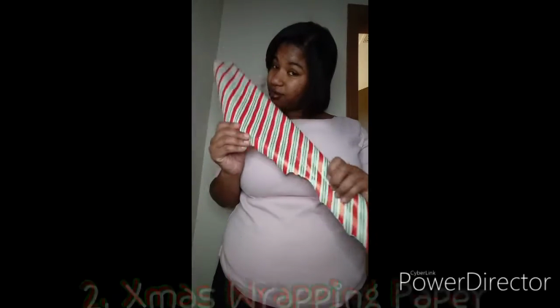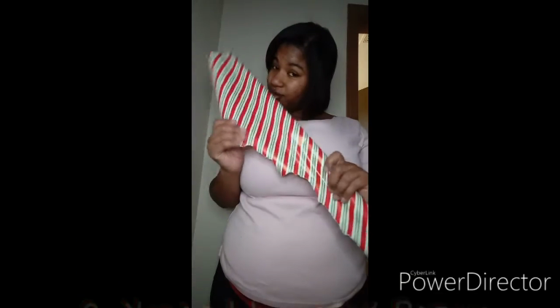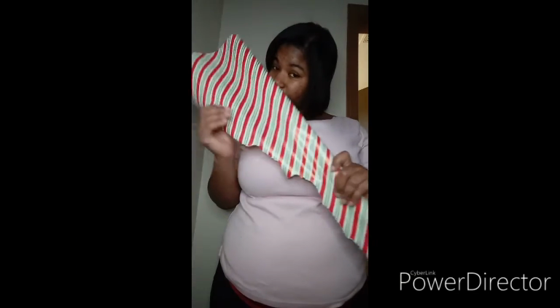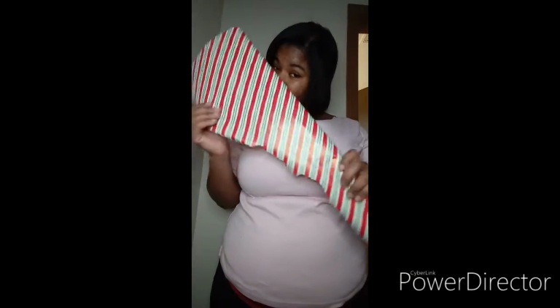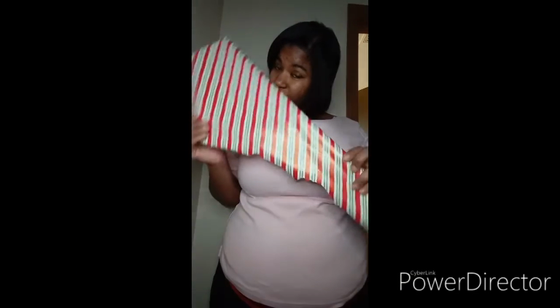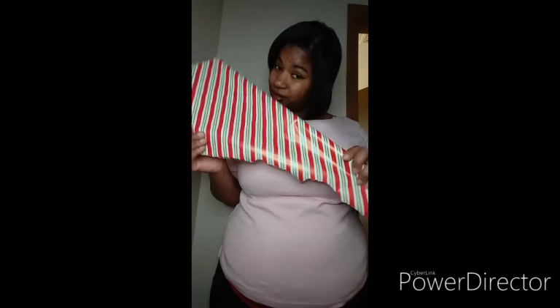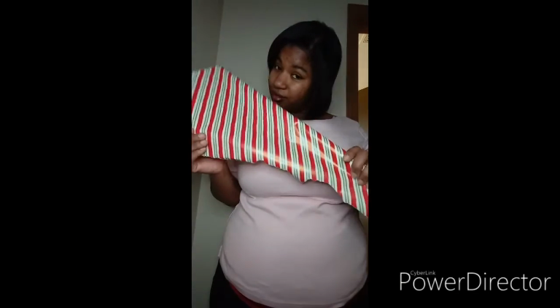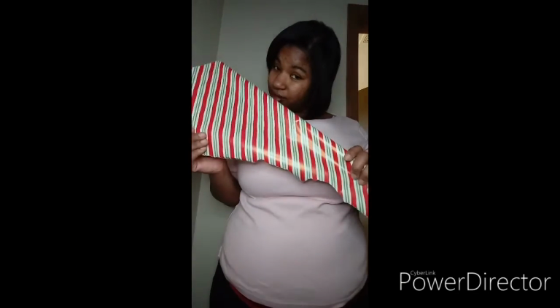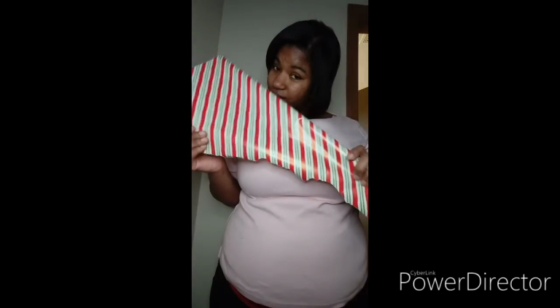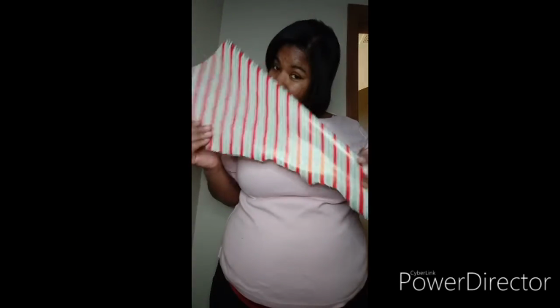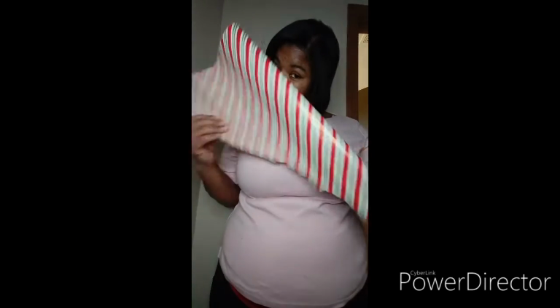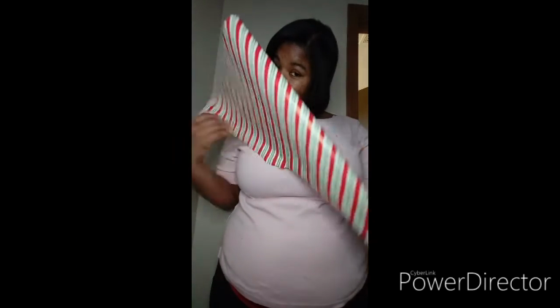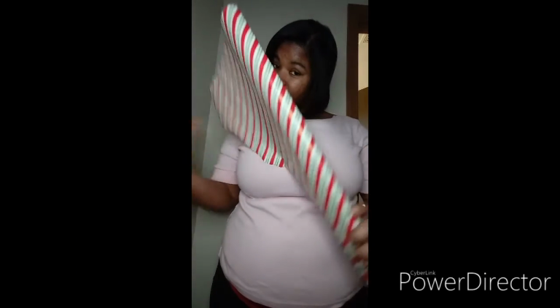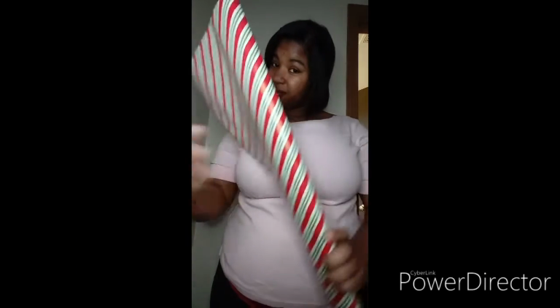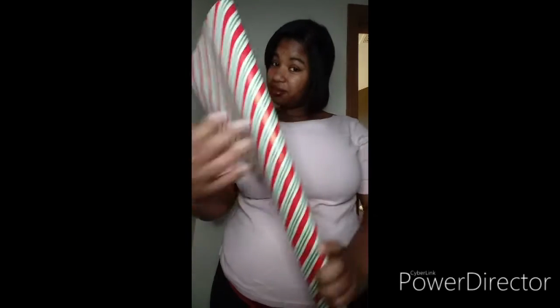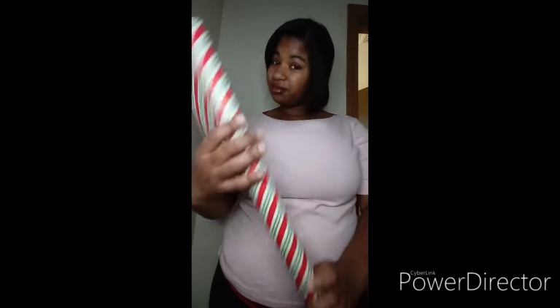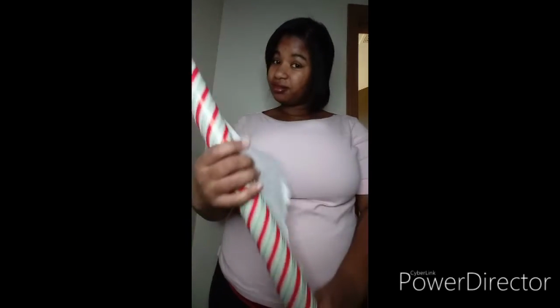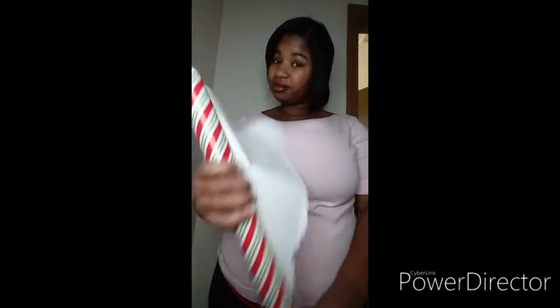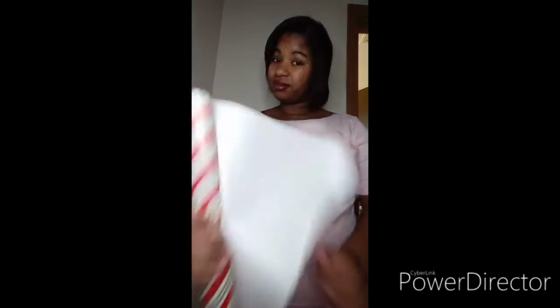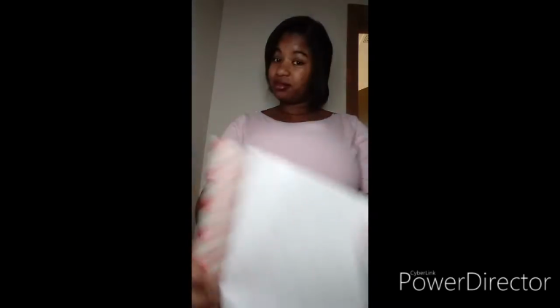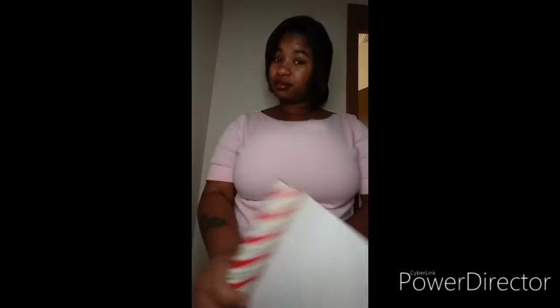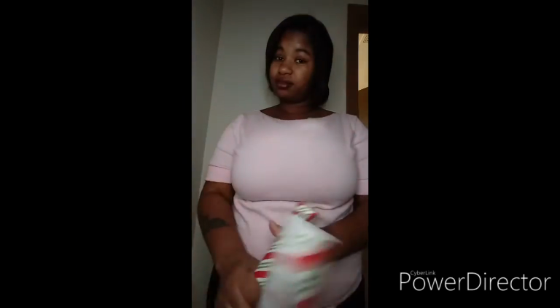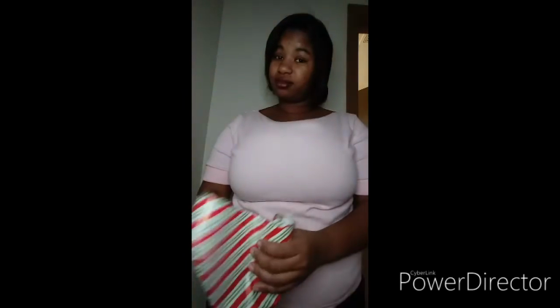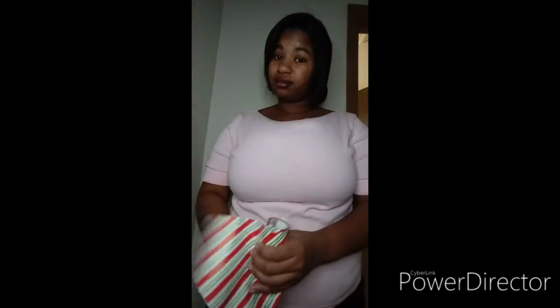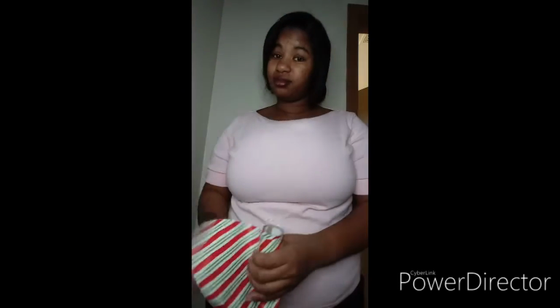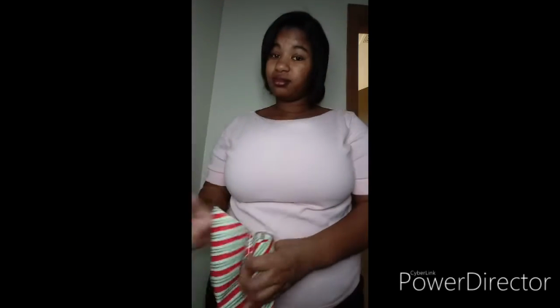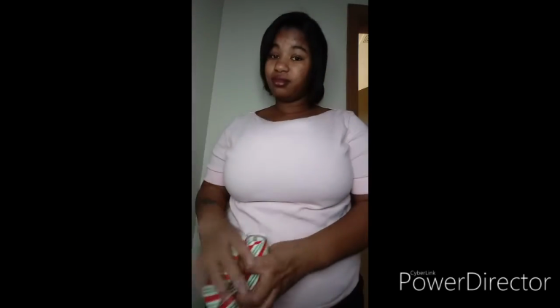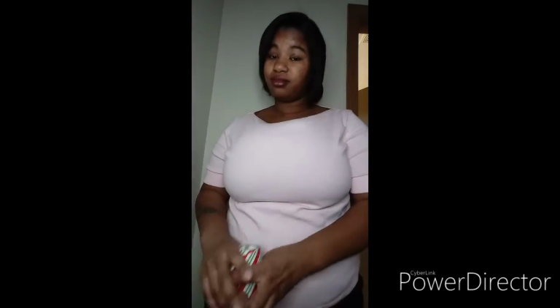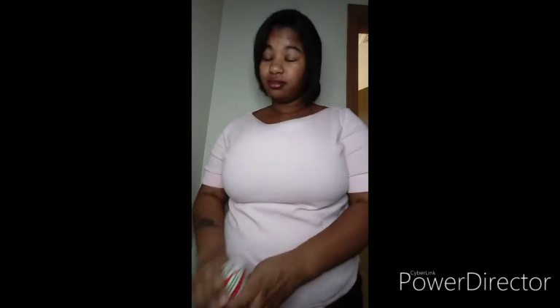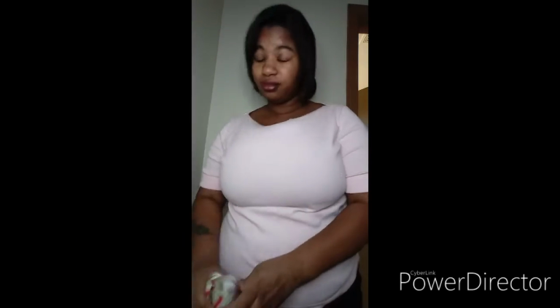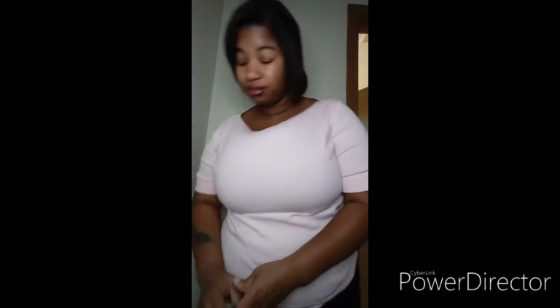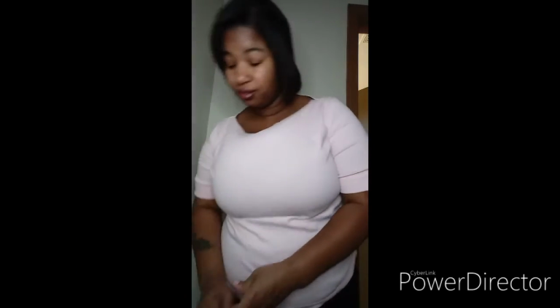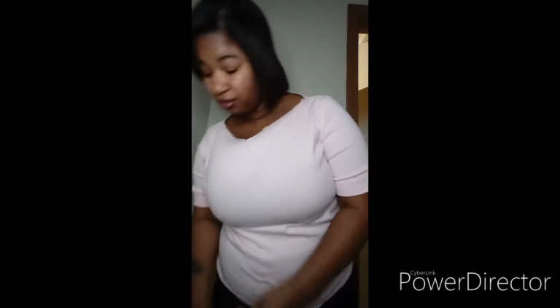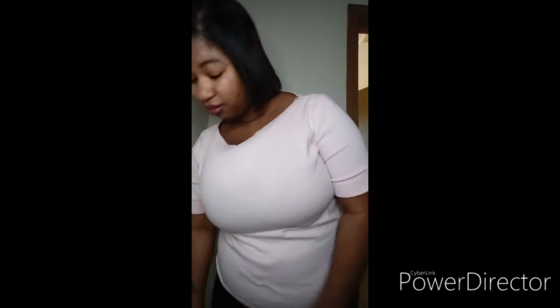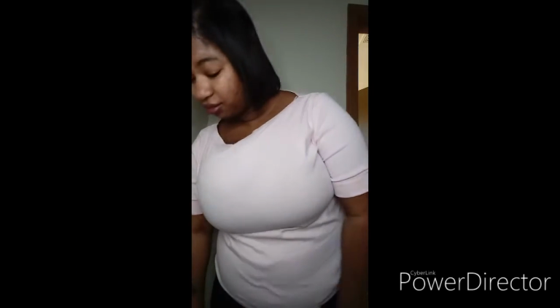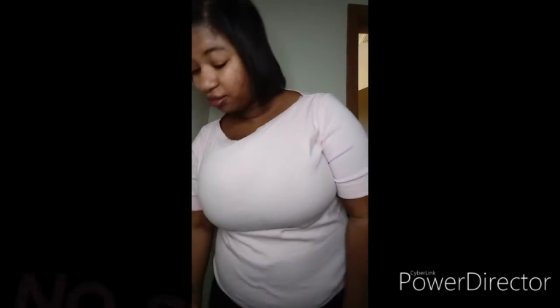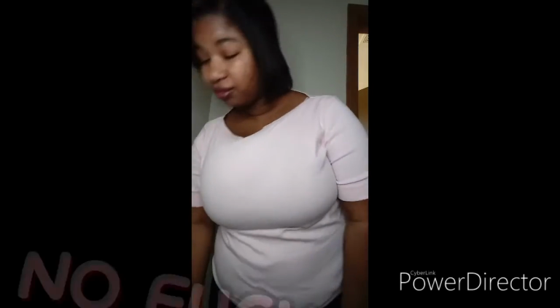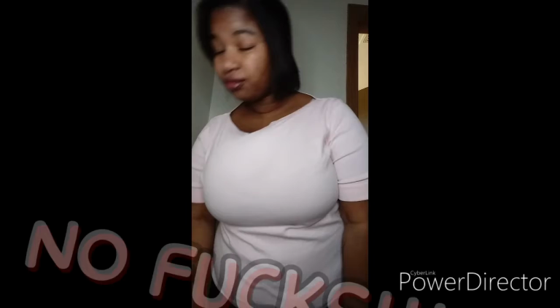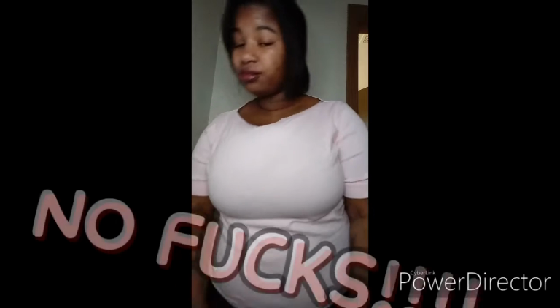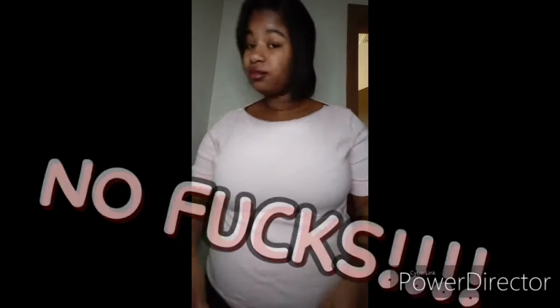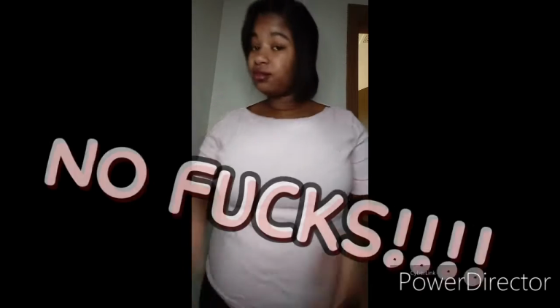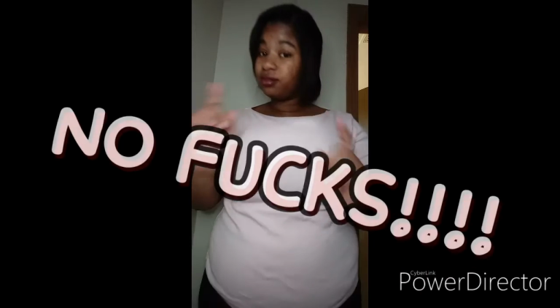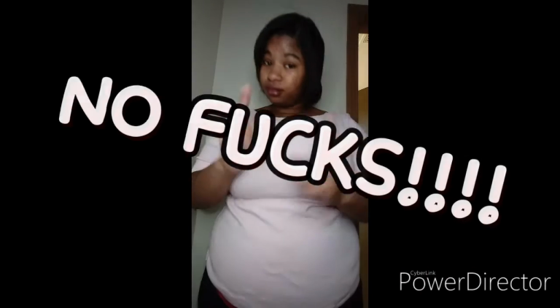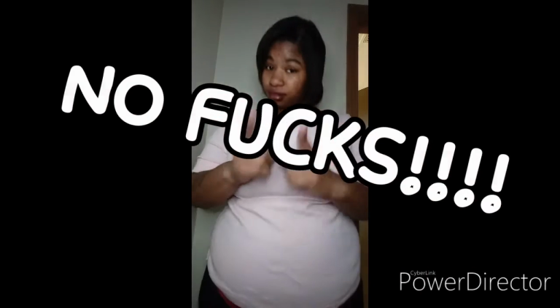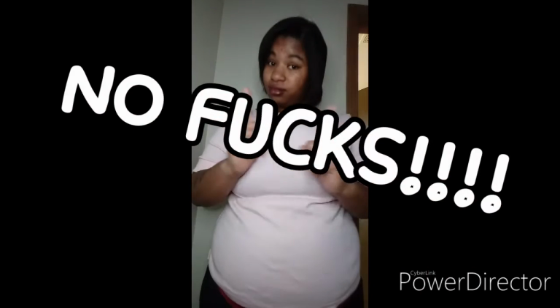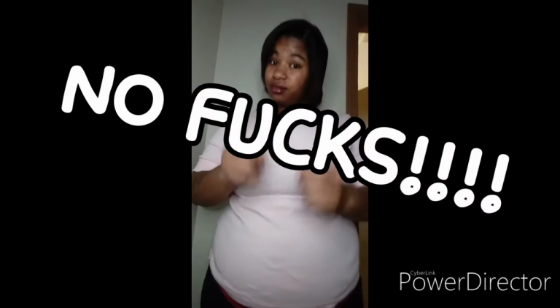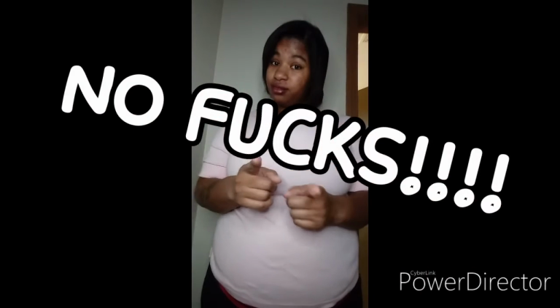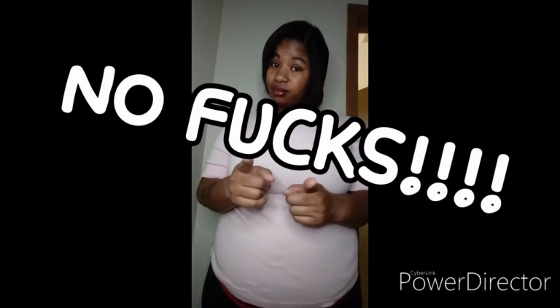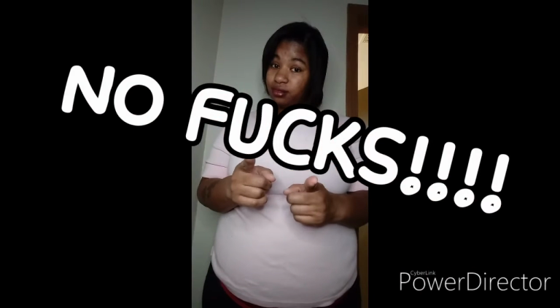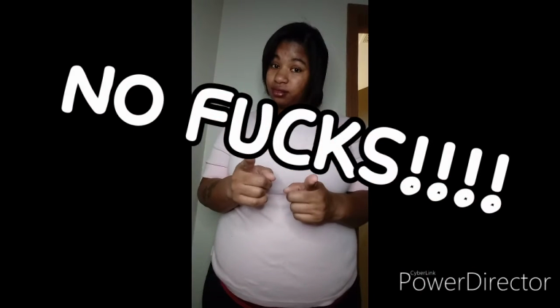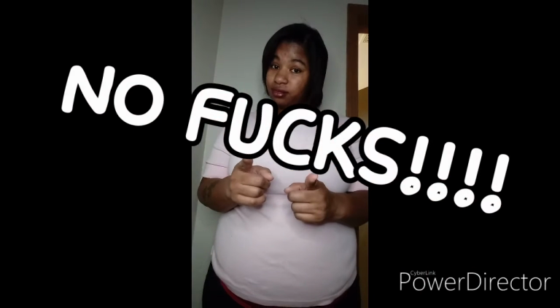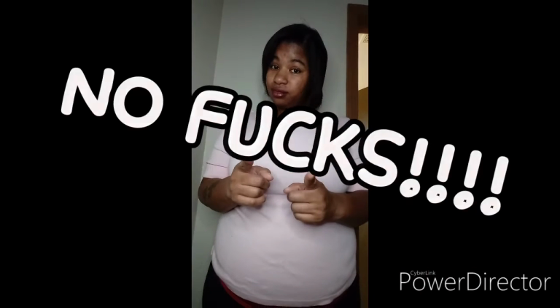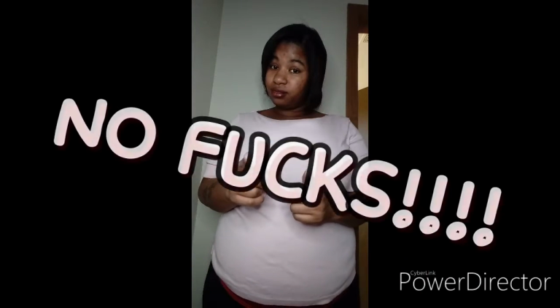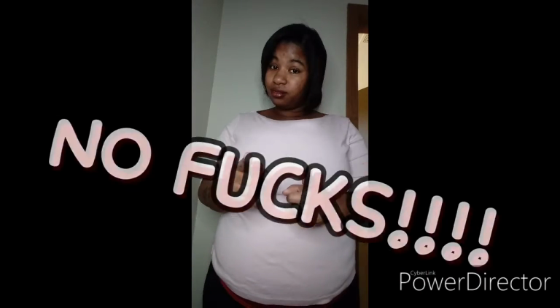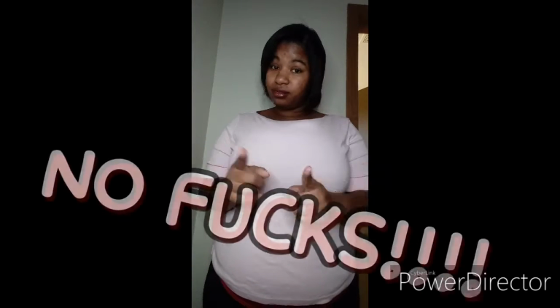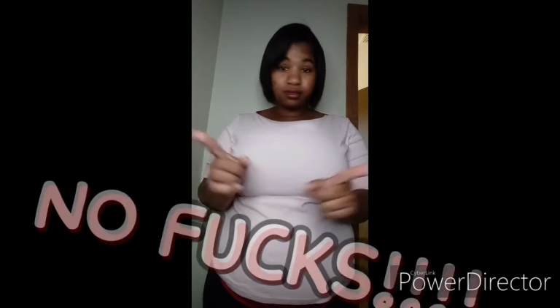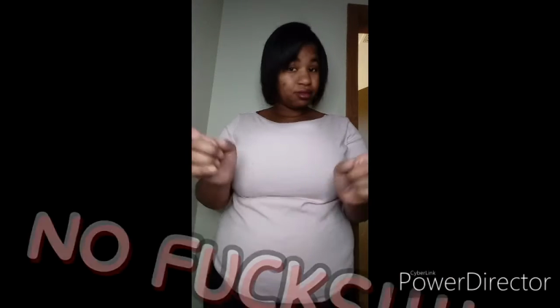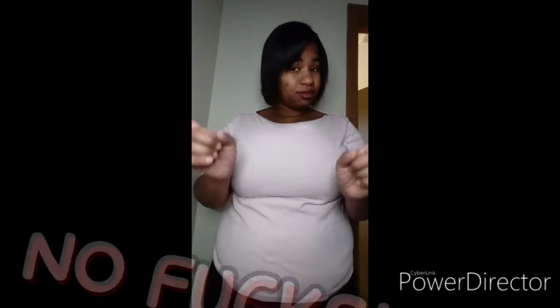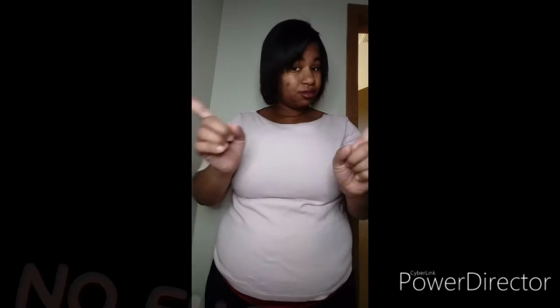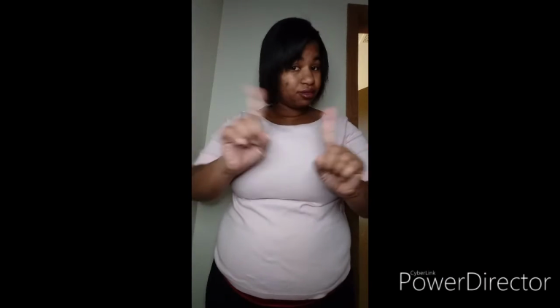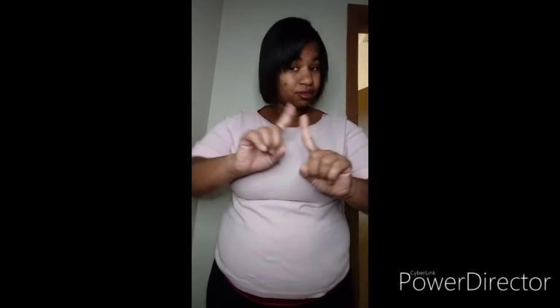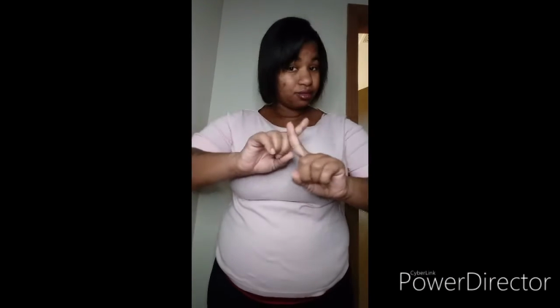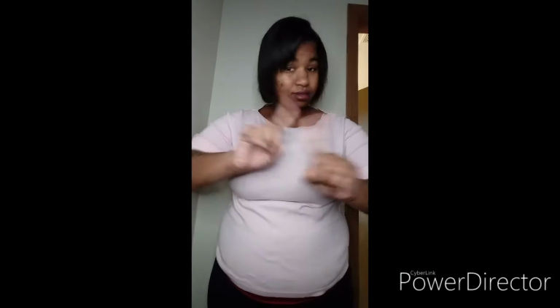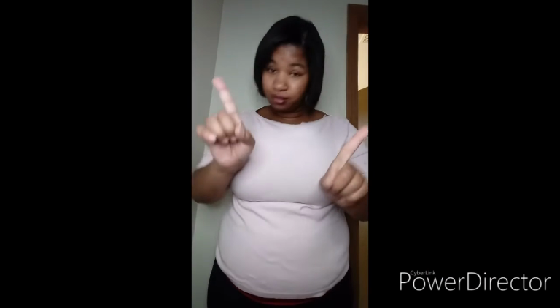The cheapest you can find. And last but not least, no fucks. None whatsoever.